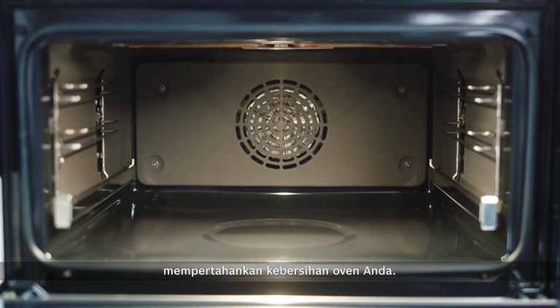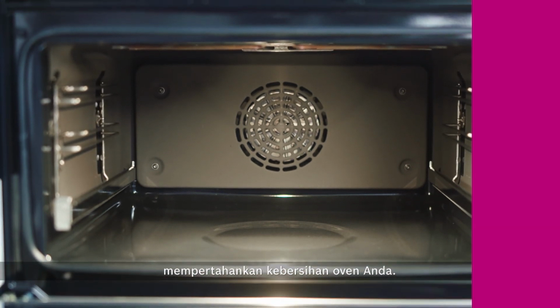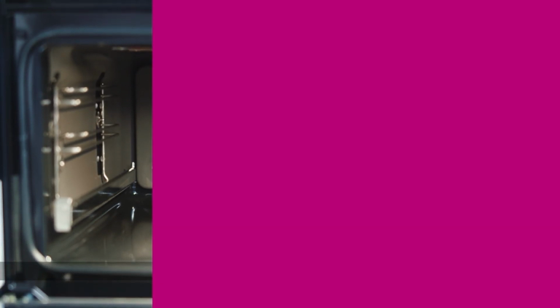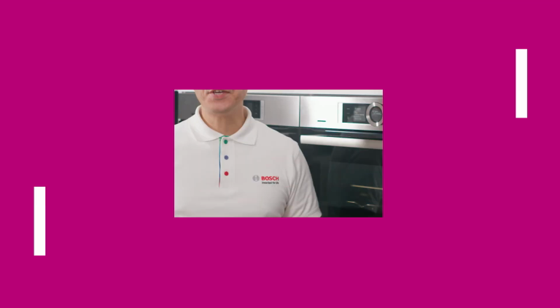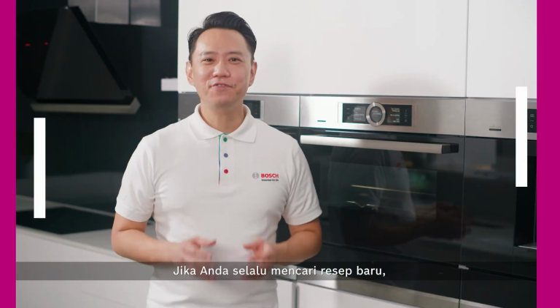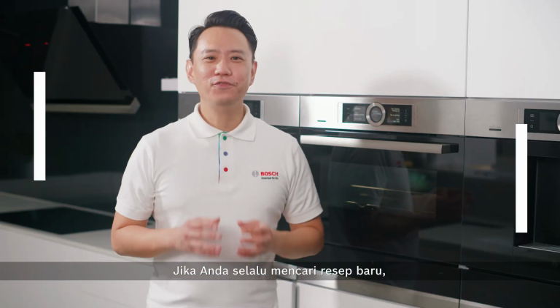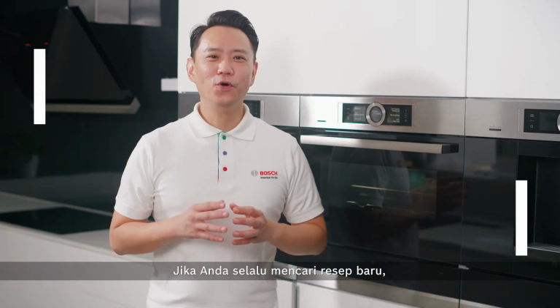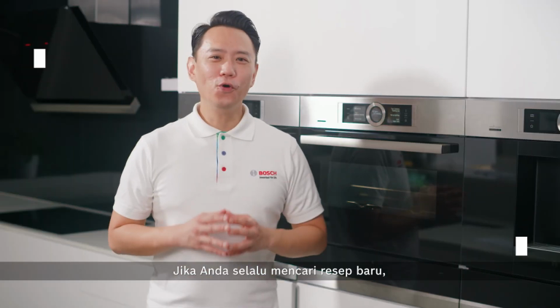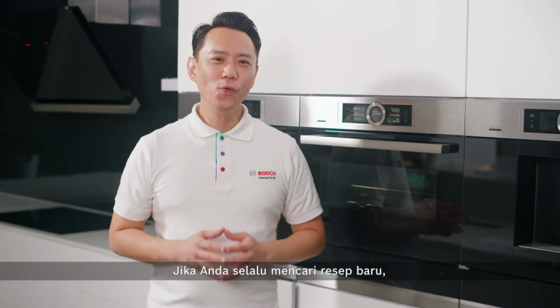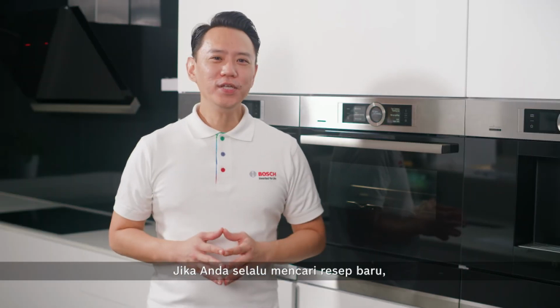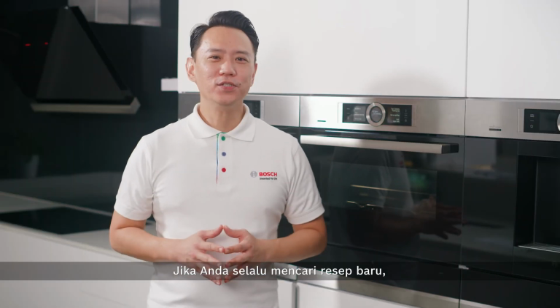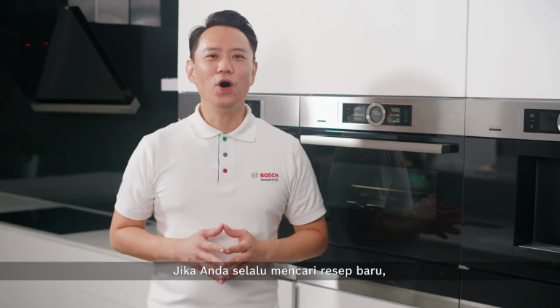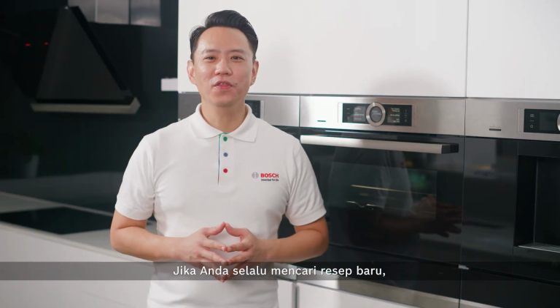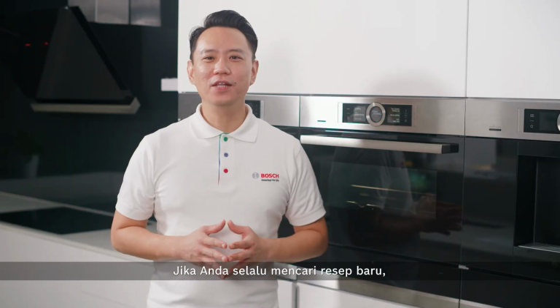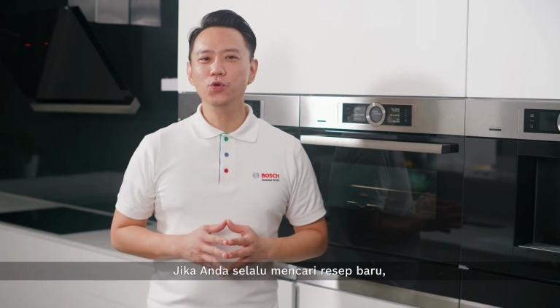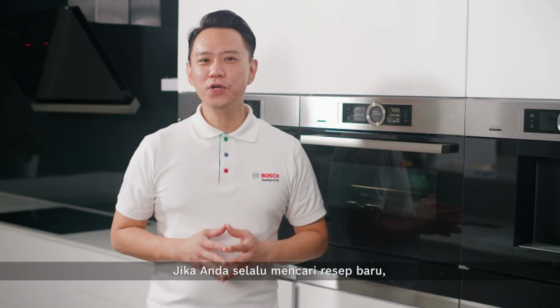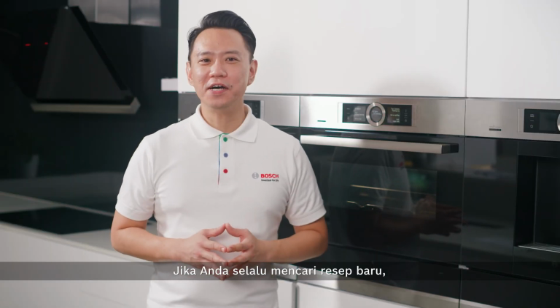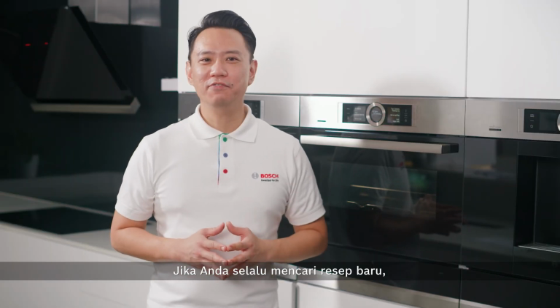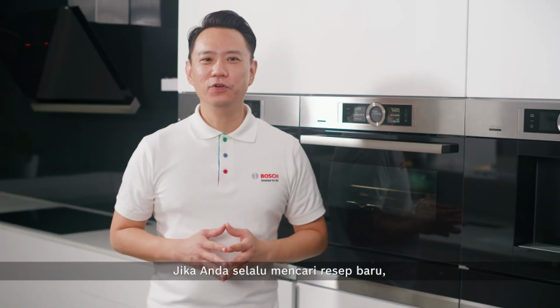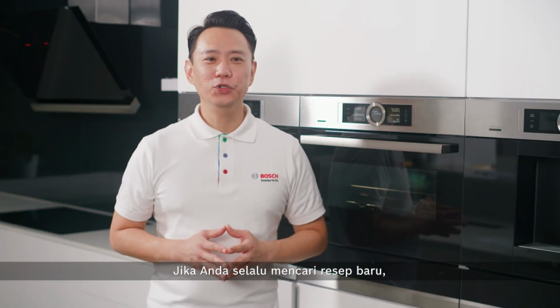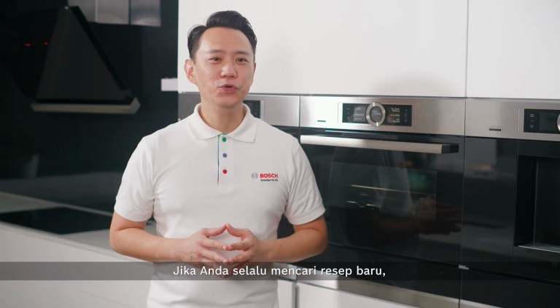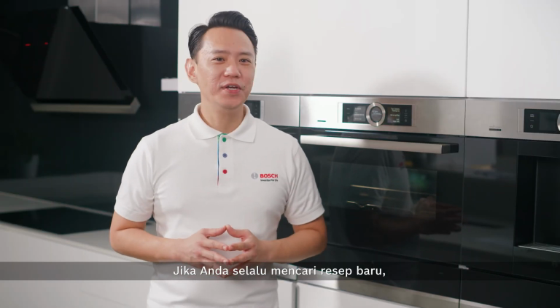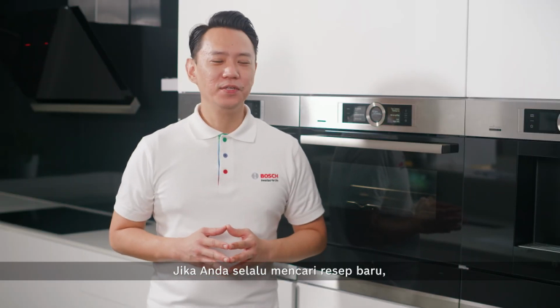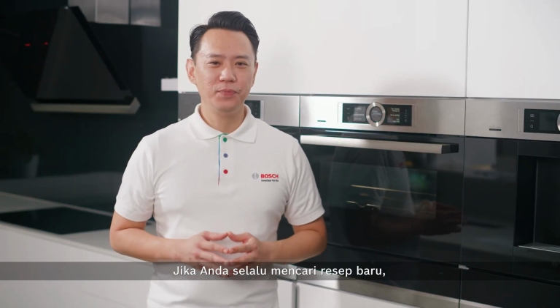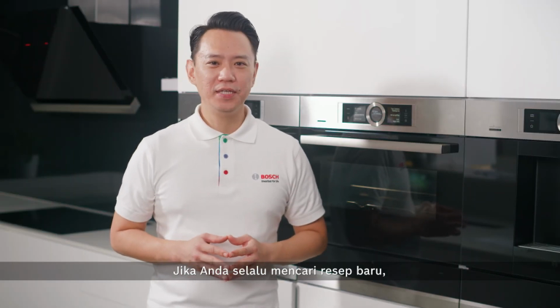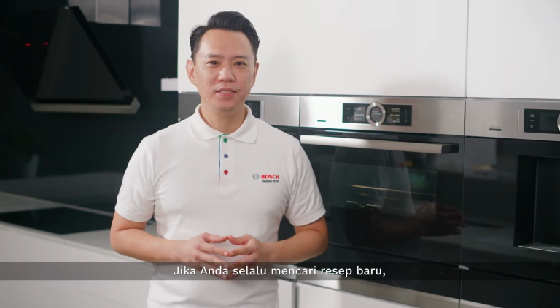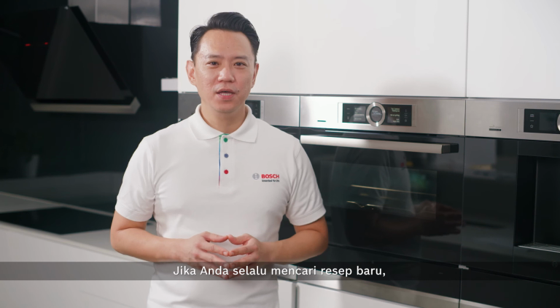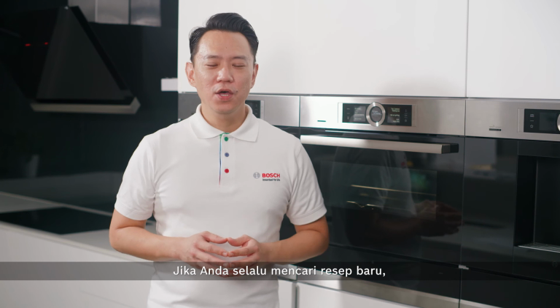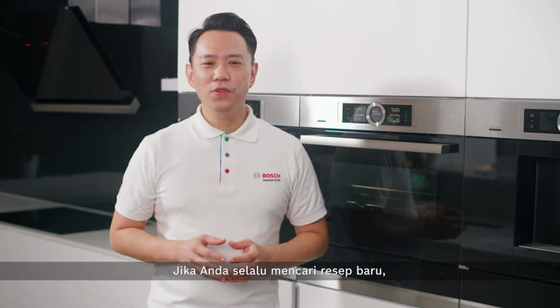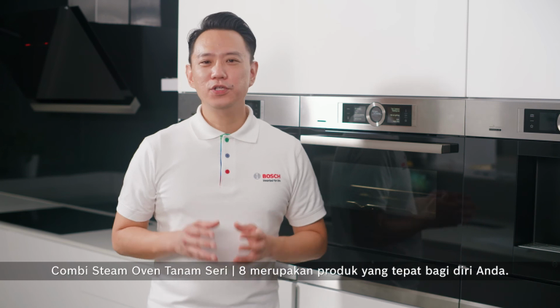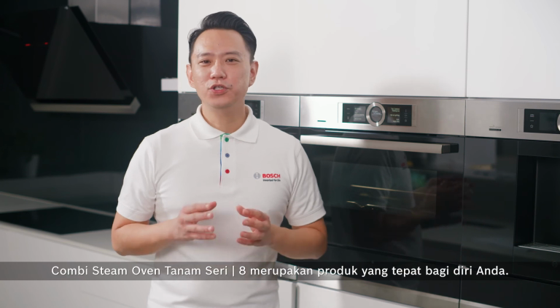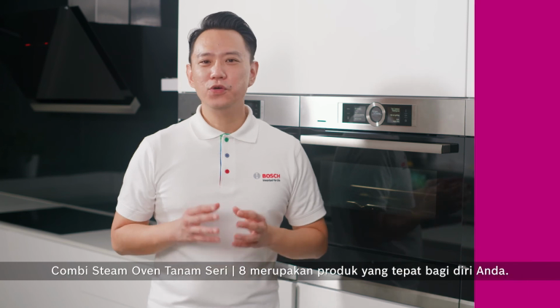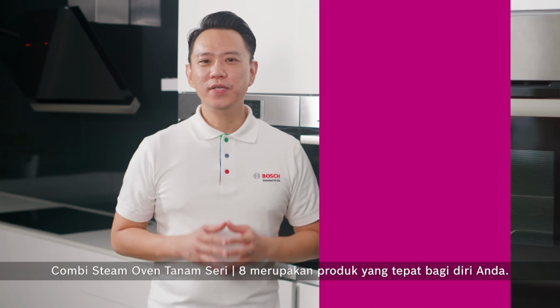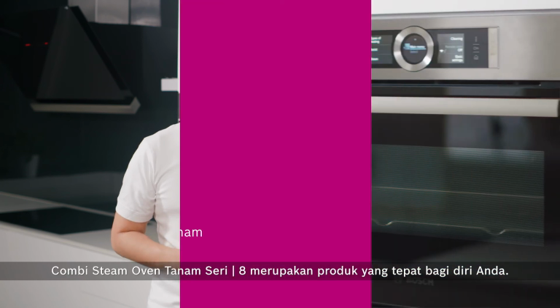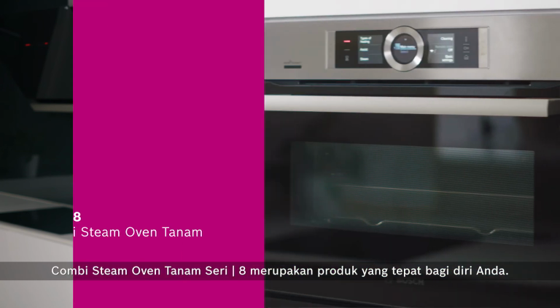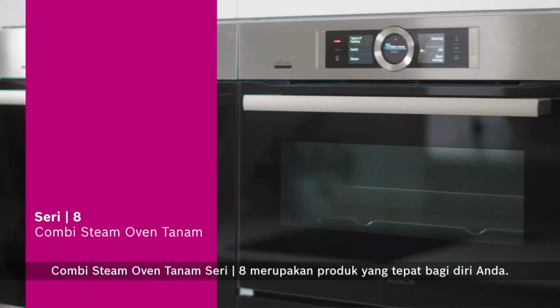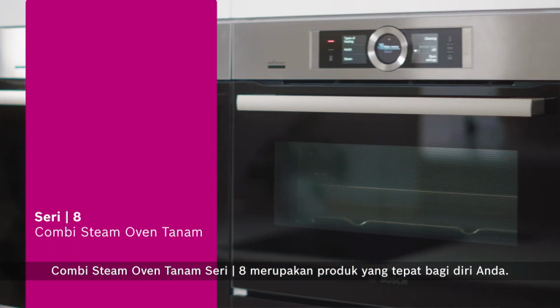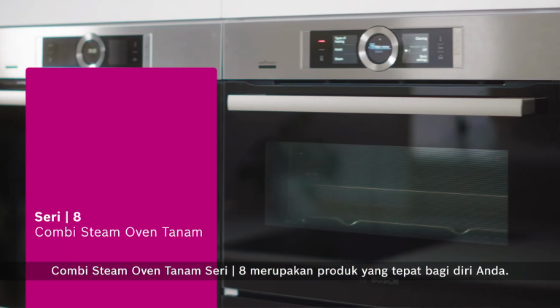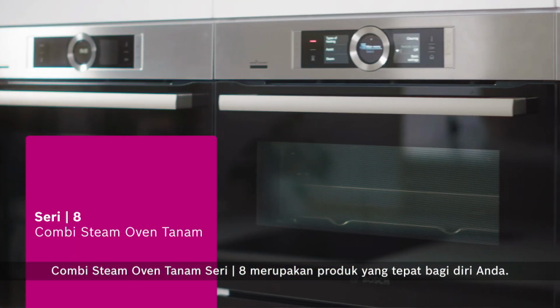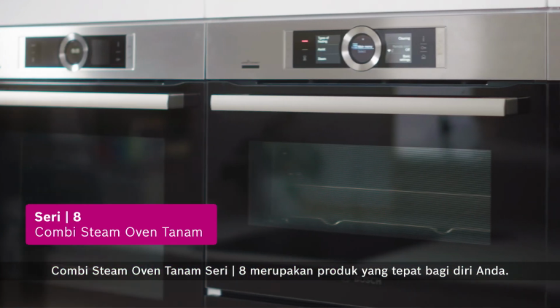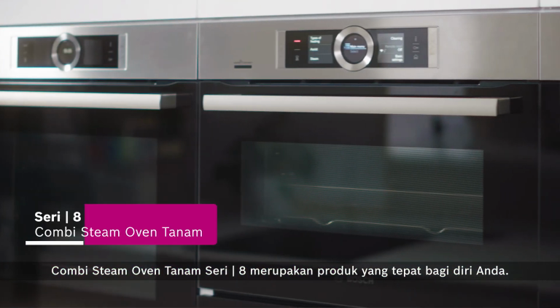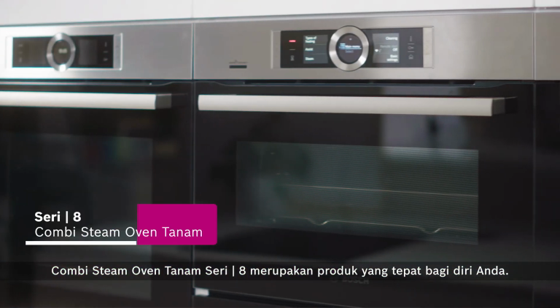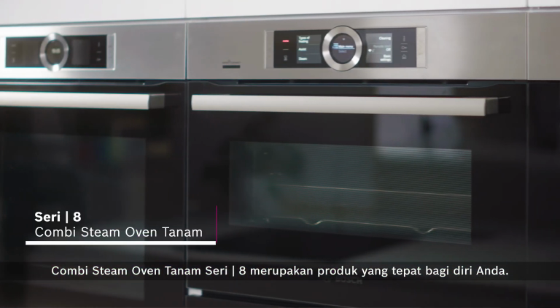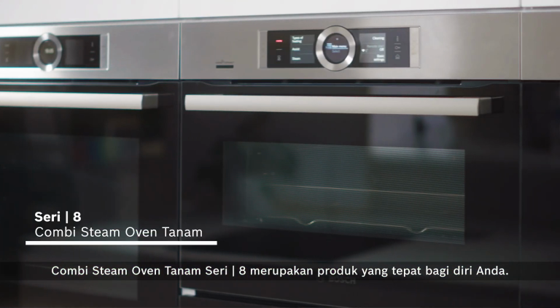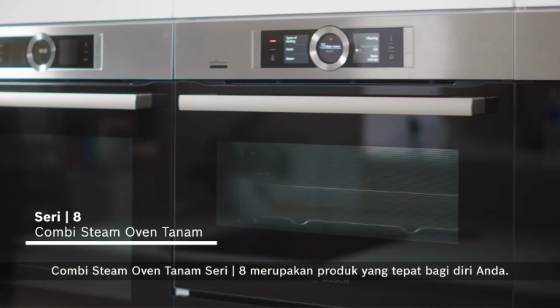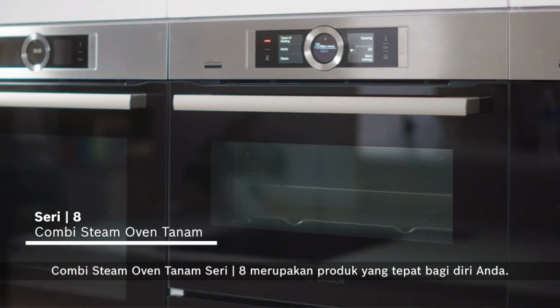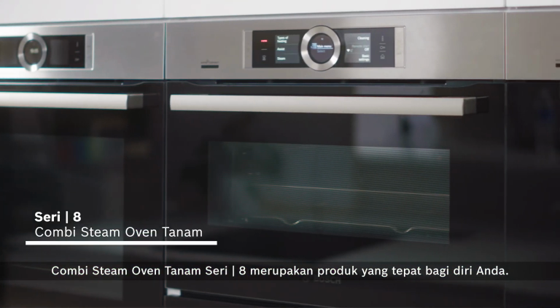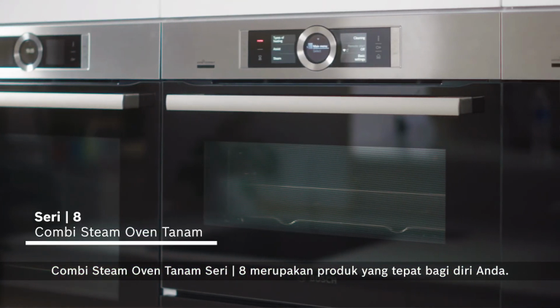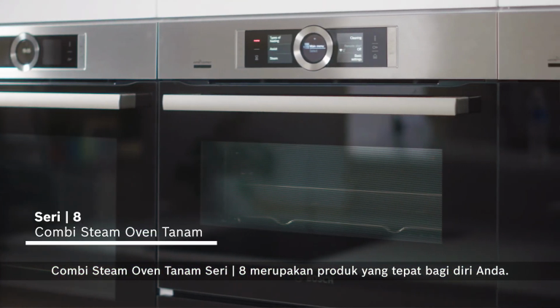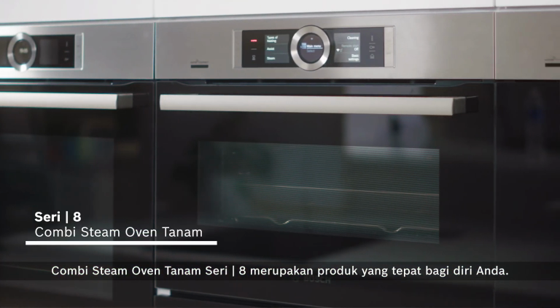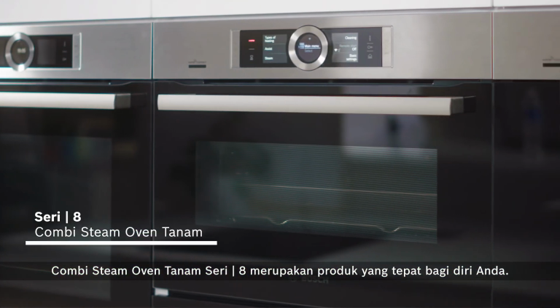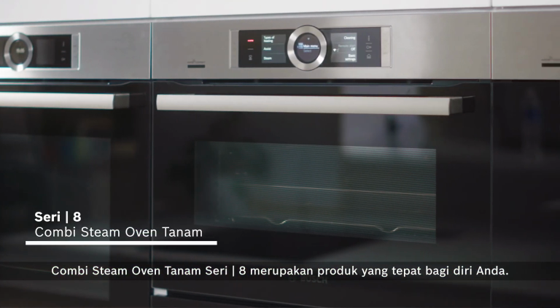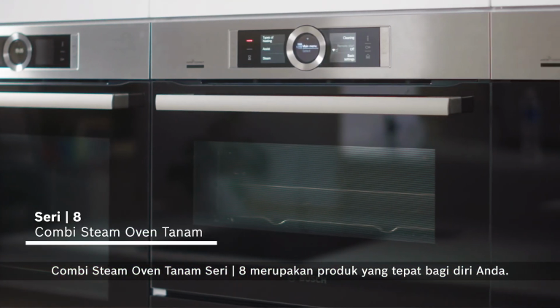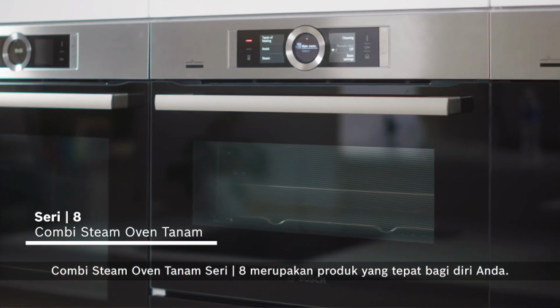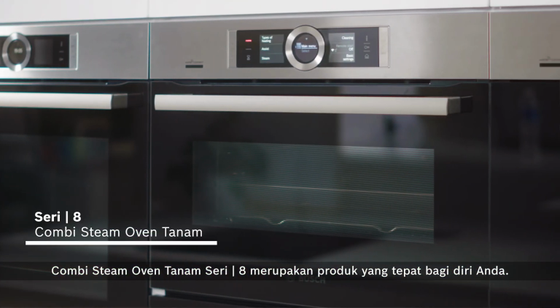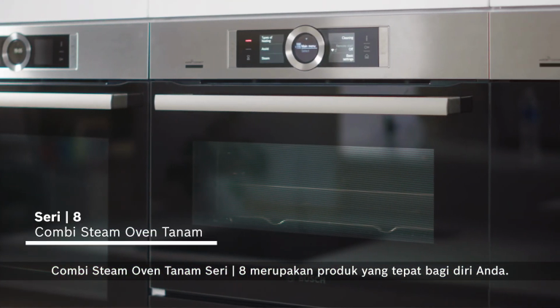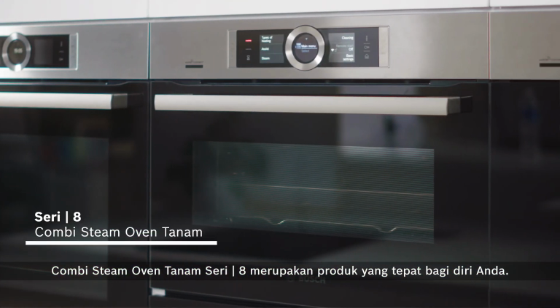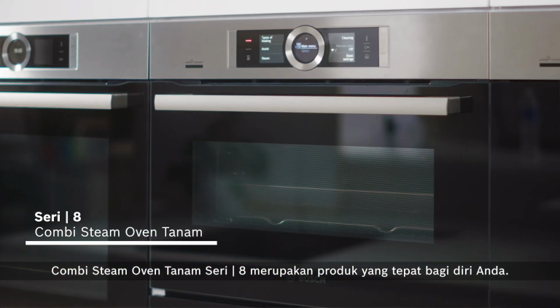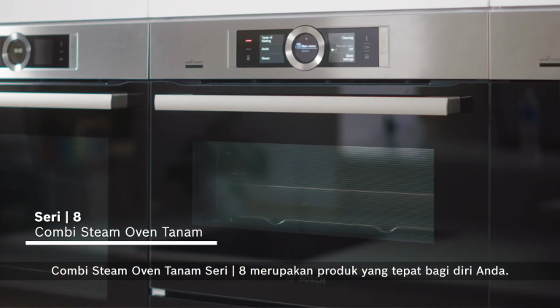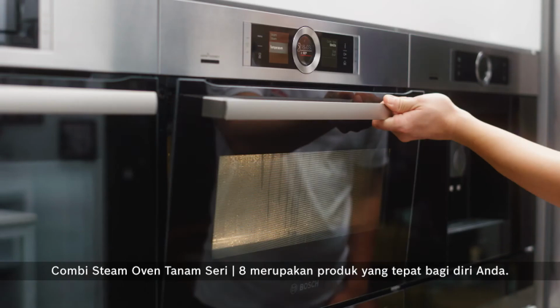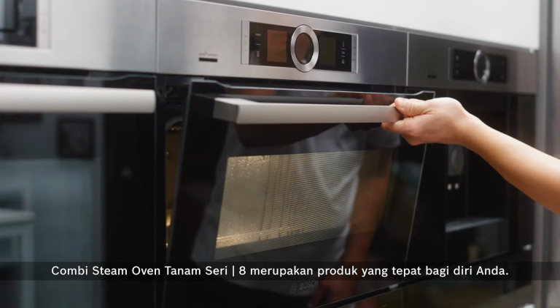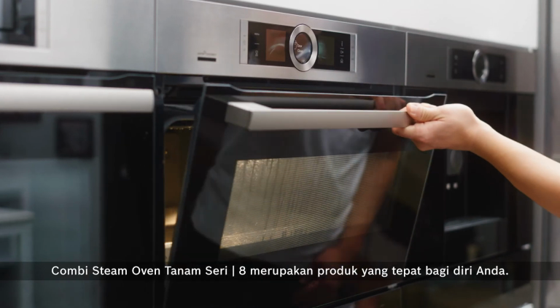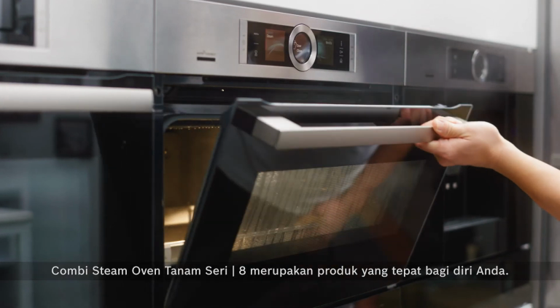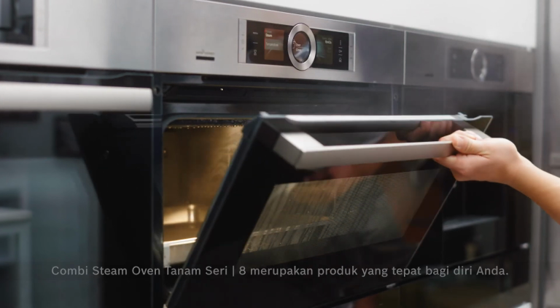If you're always on the lookout for new recipes, the Series 8 built-in Combi Steam Oven is just the appliance for you.